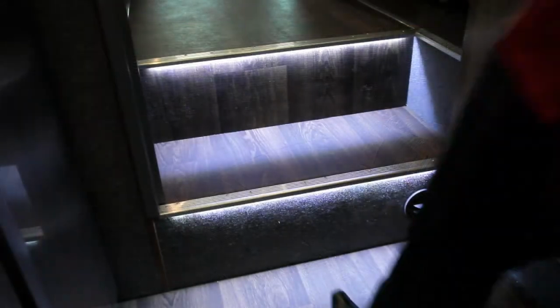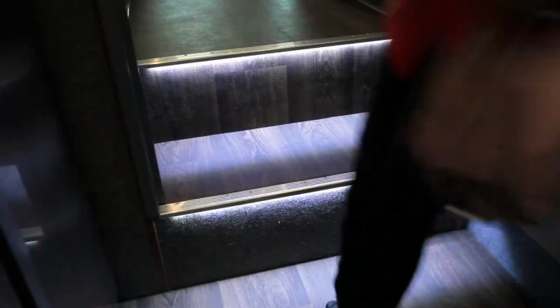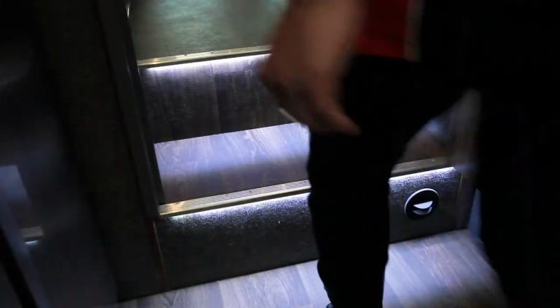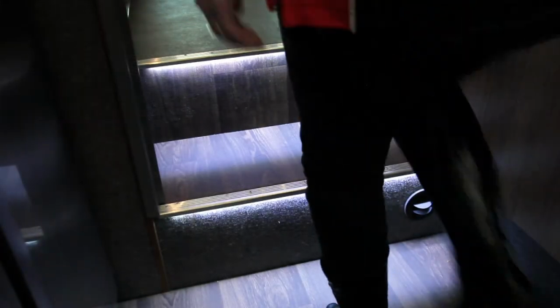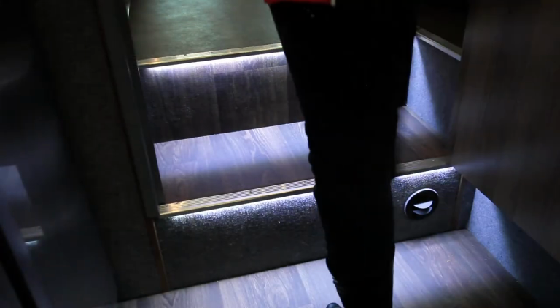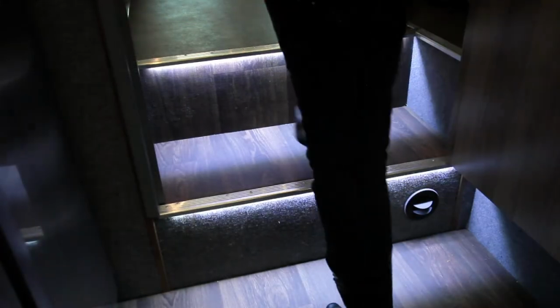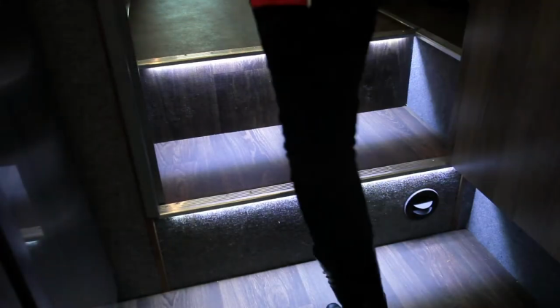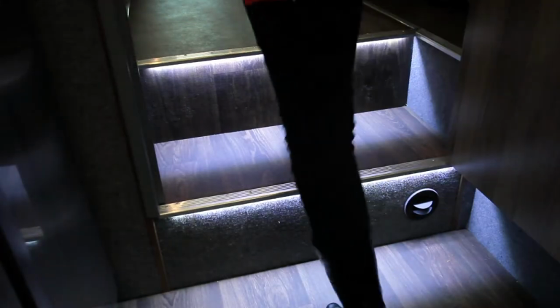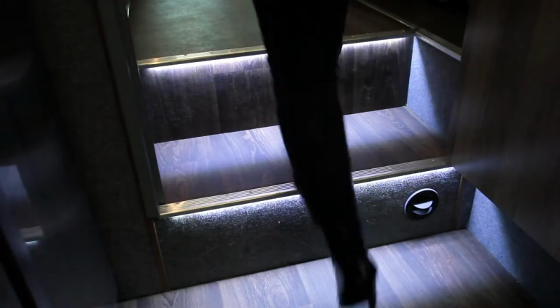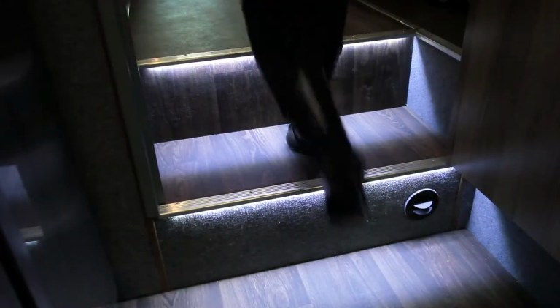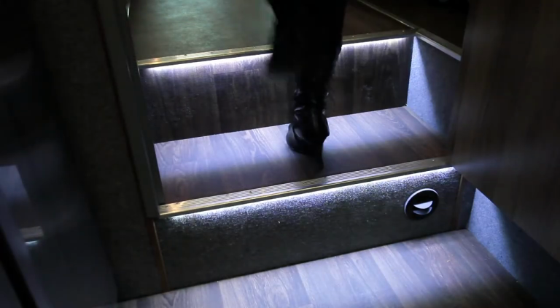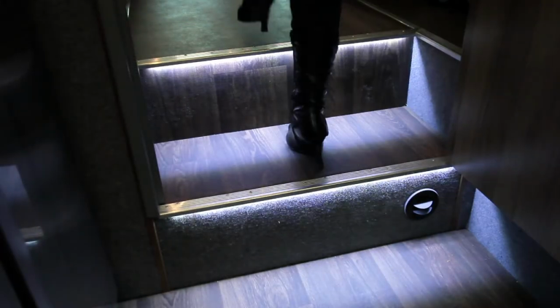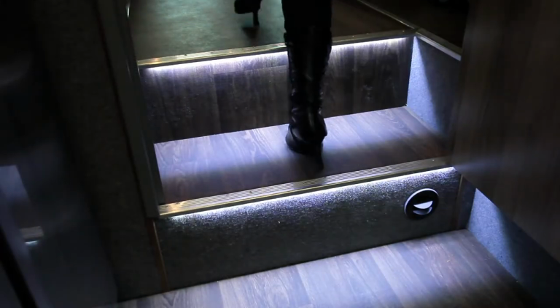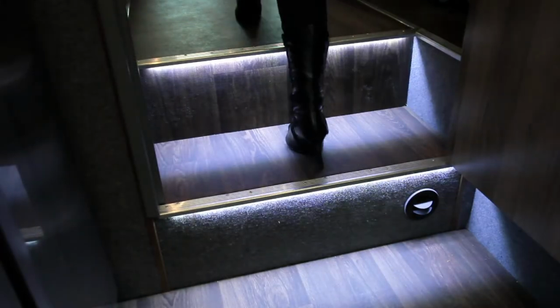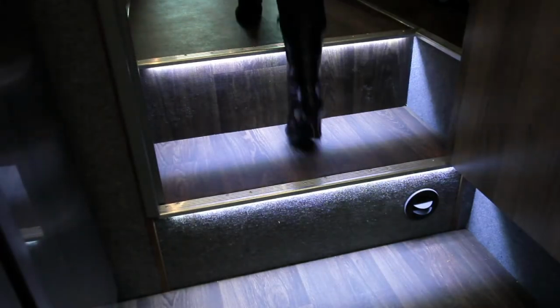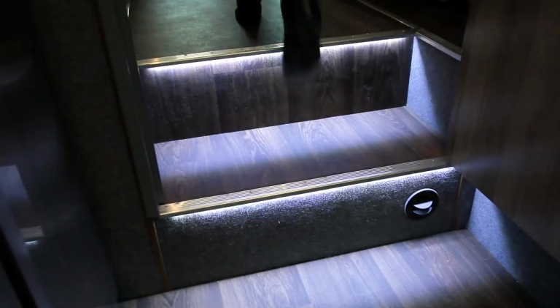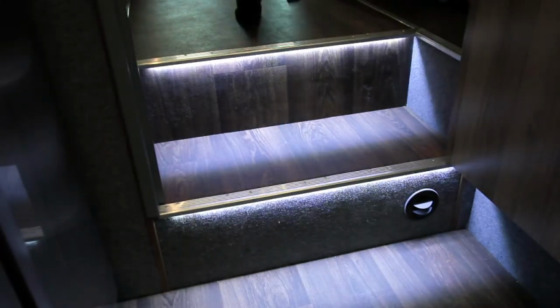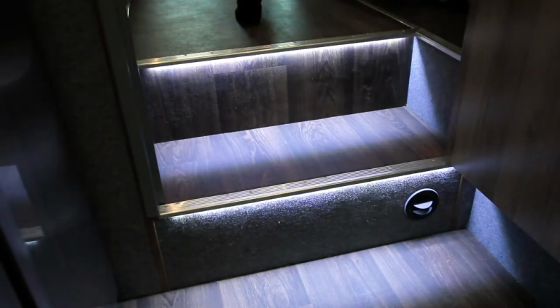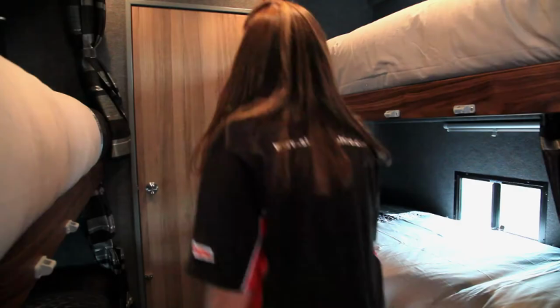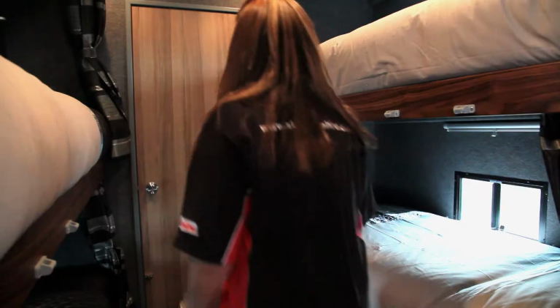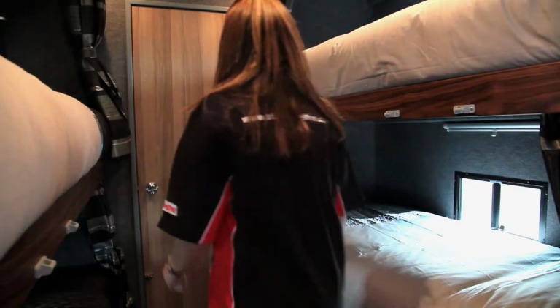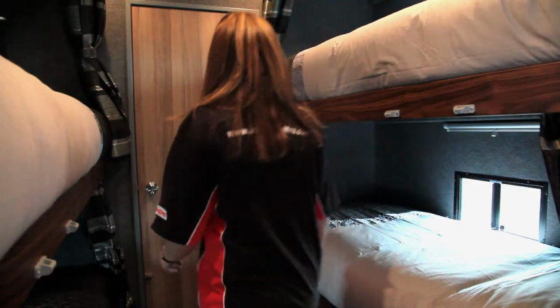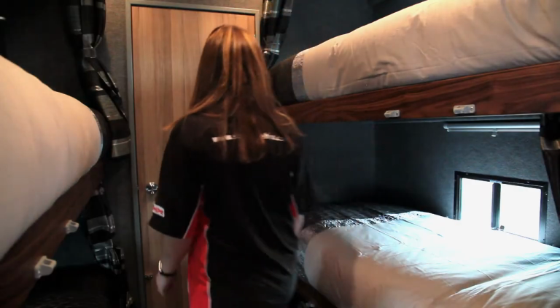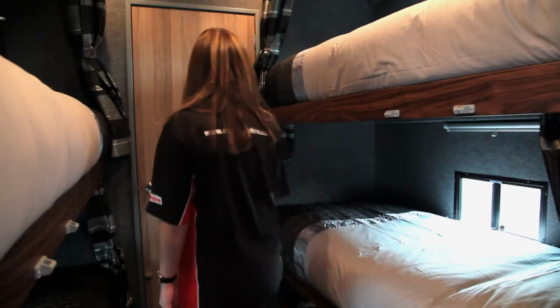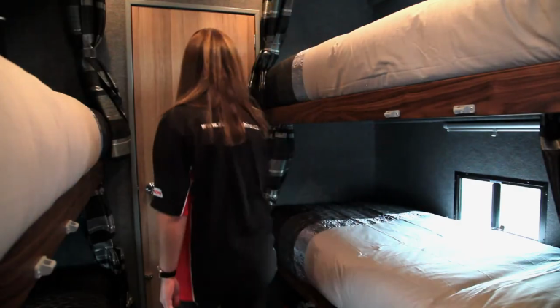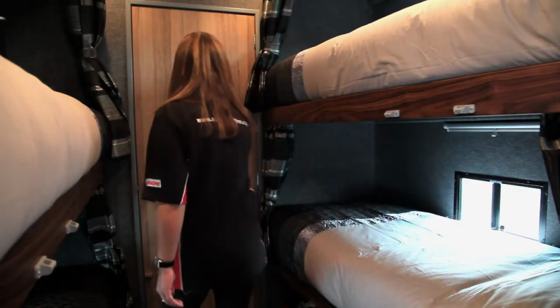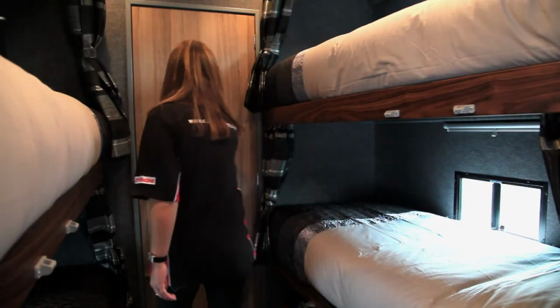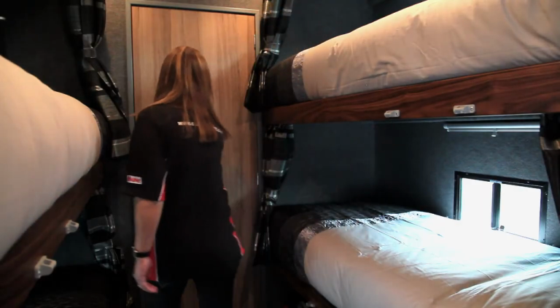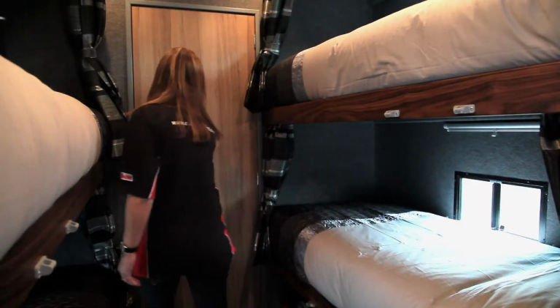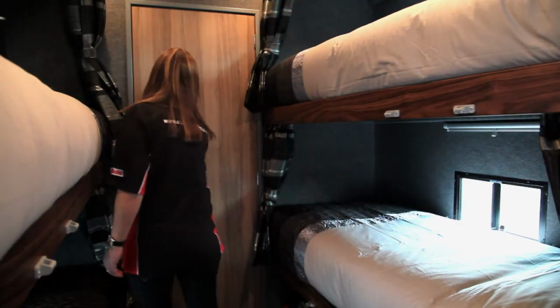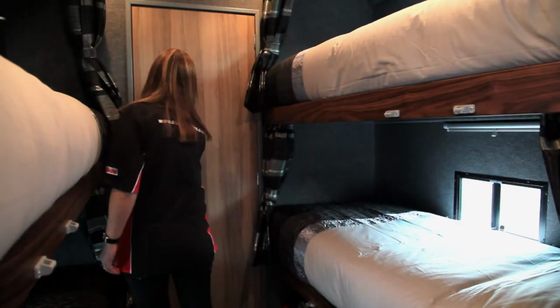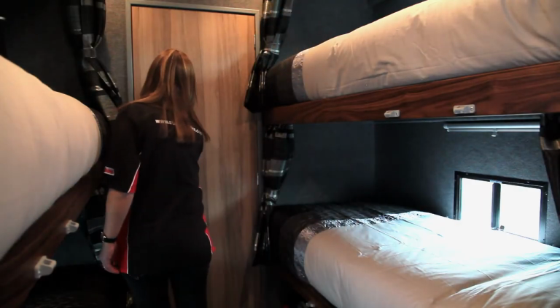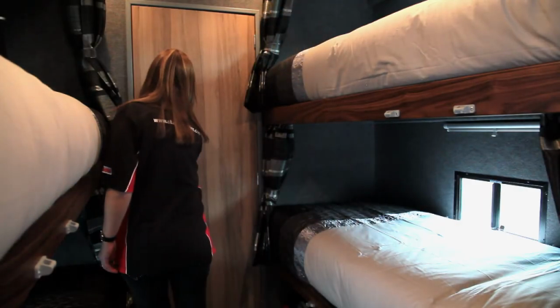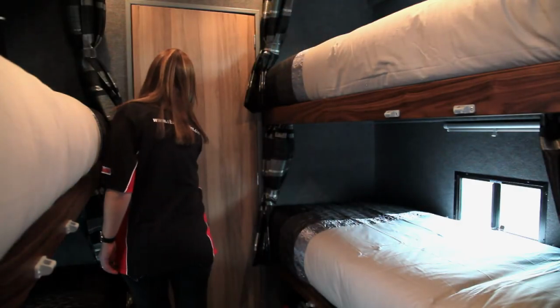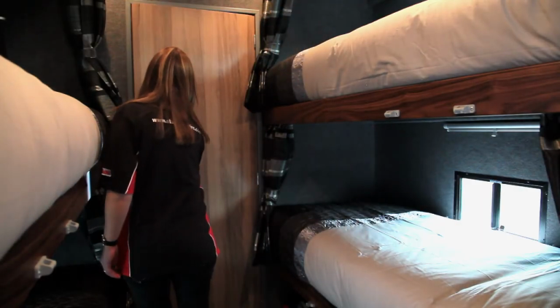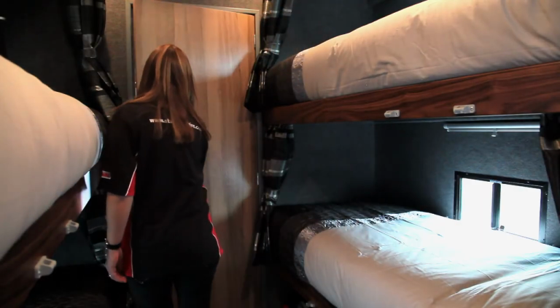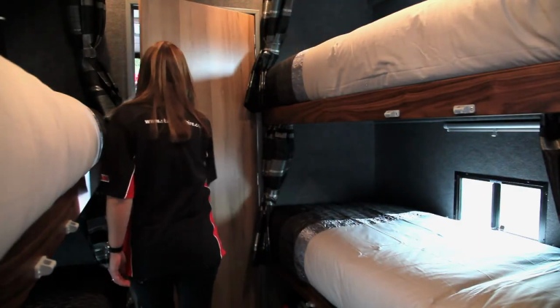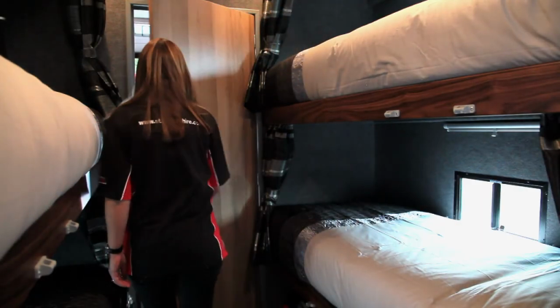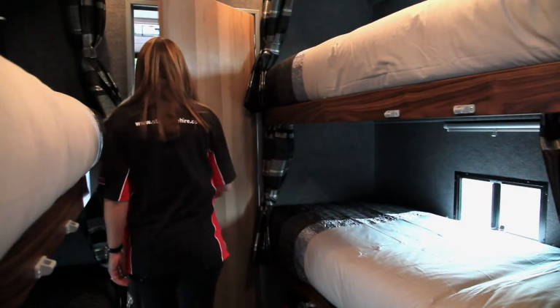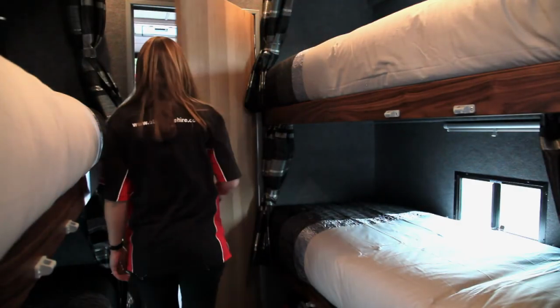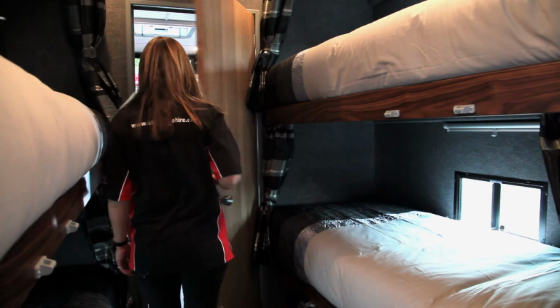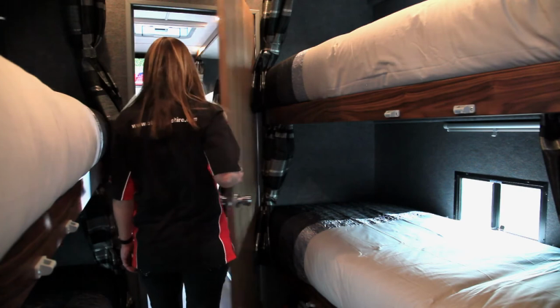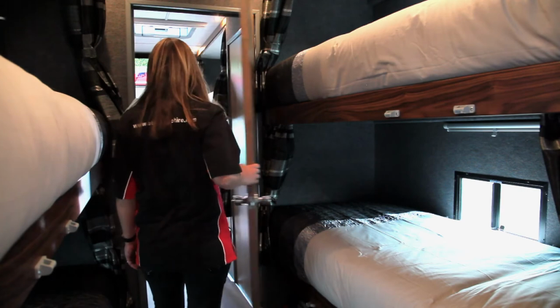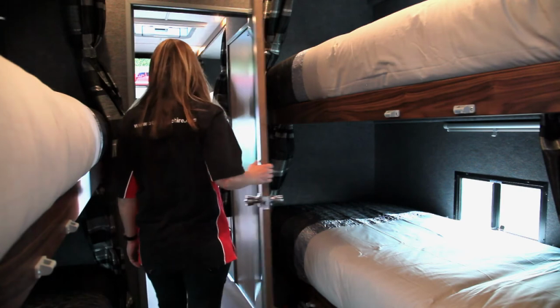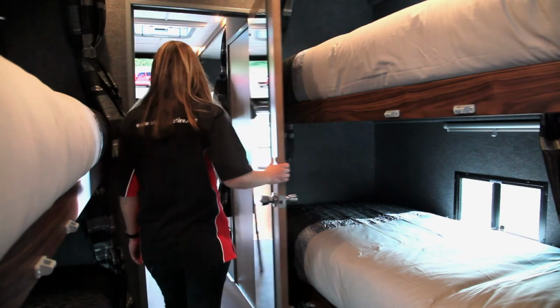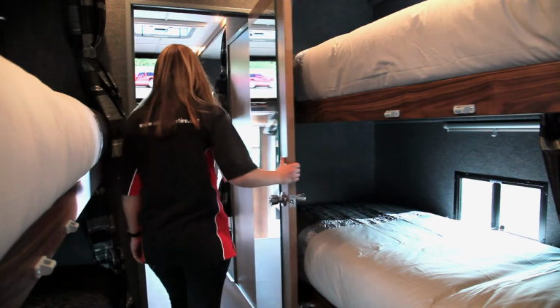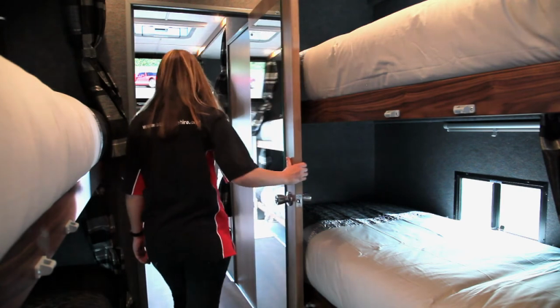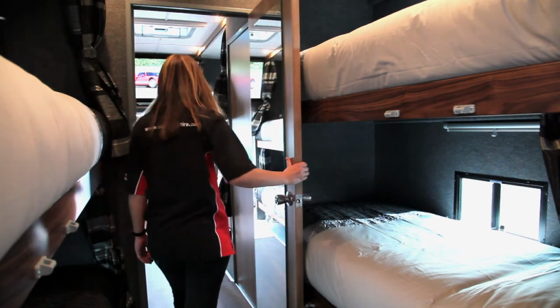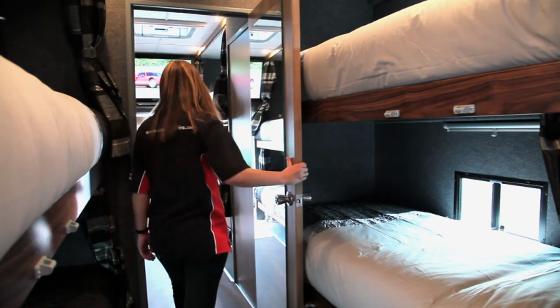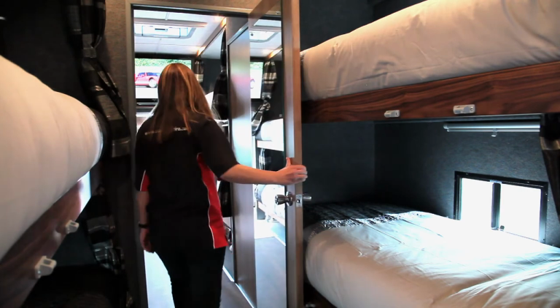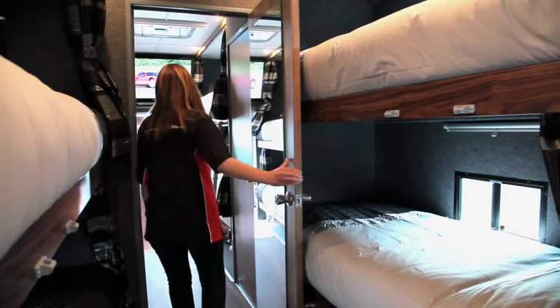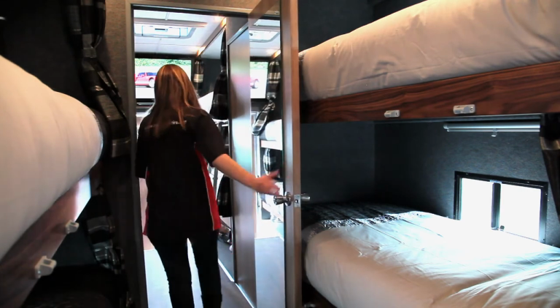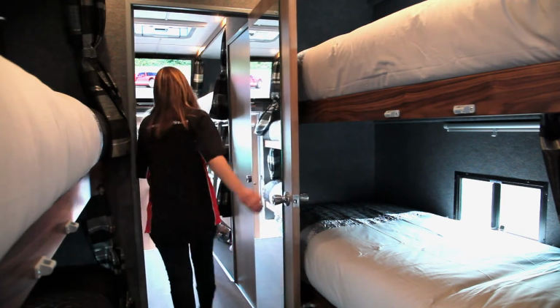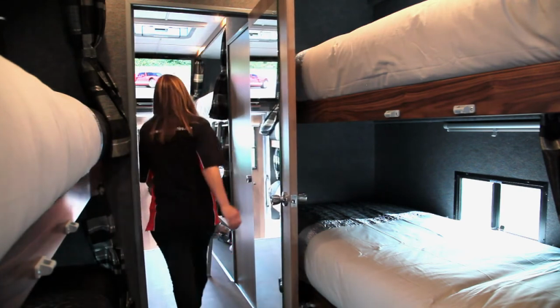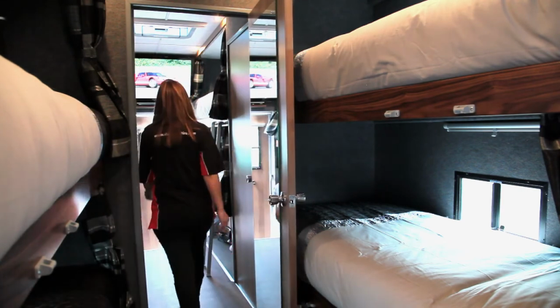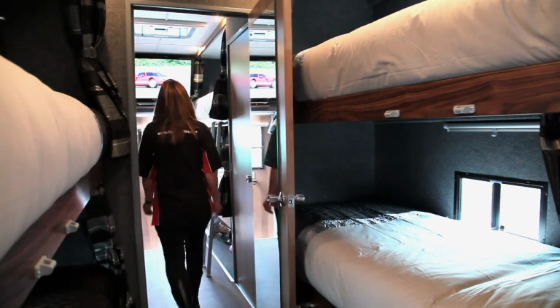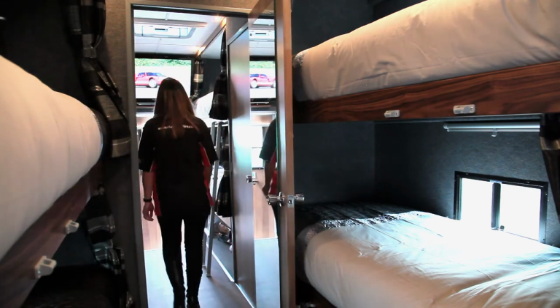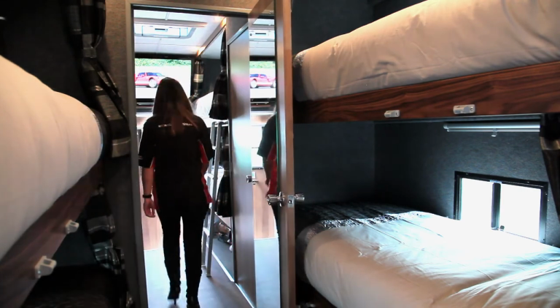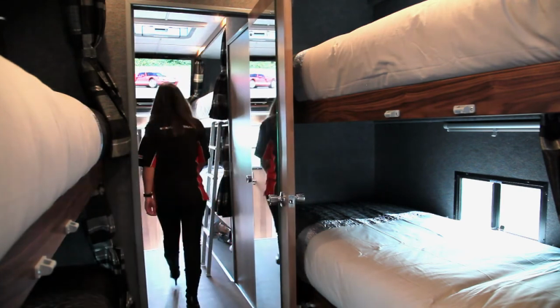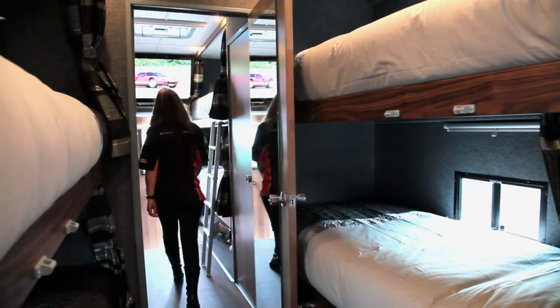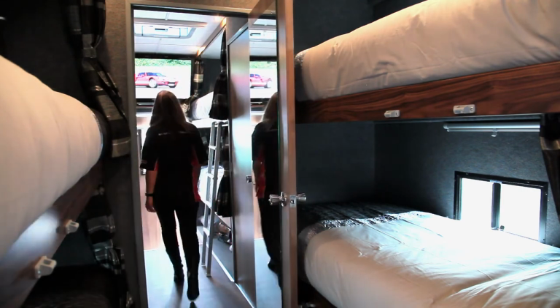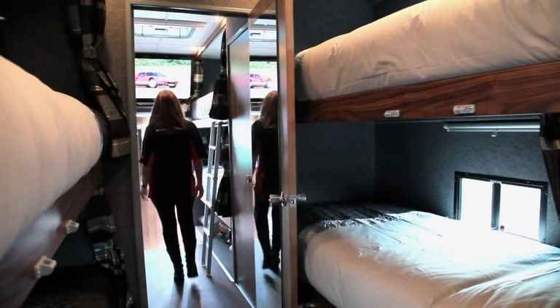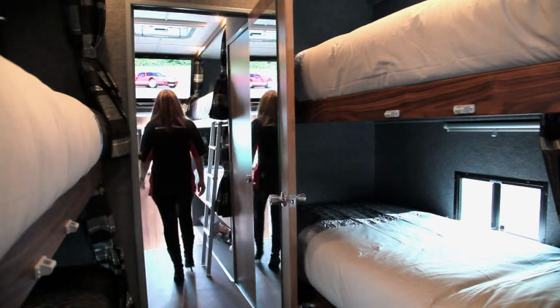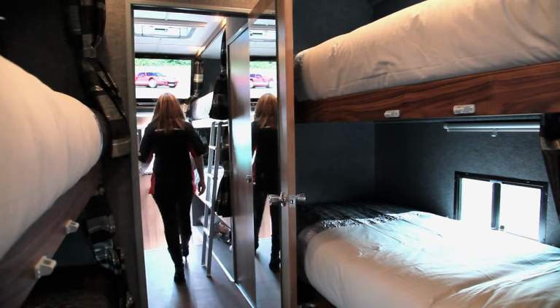Illuminated steps lead you through to the rear of the vehicle, which includes two separate bedrooms each accommodating four people.